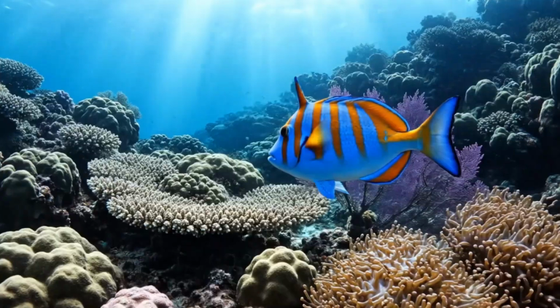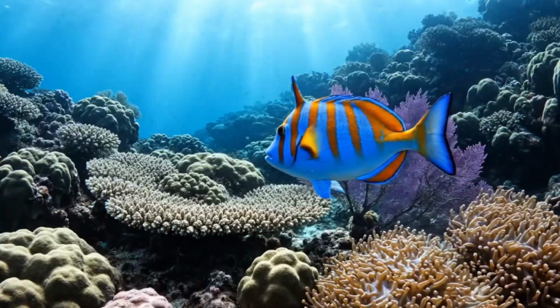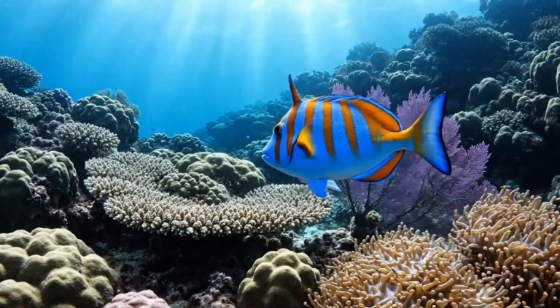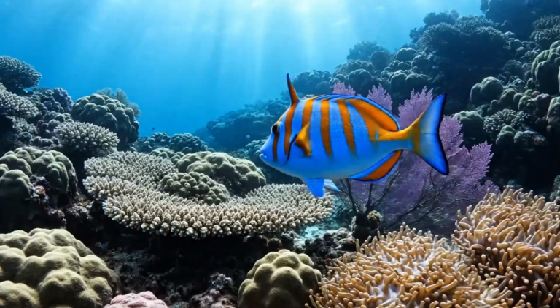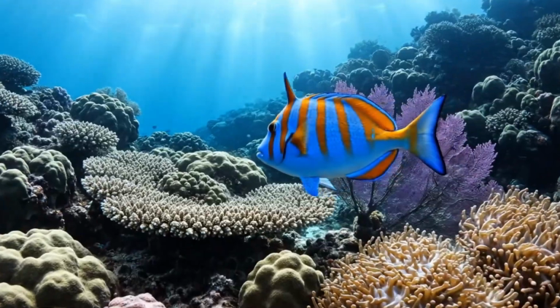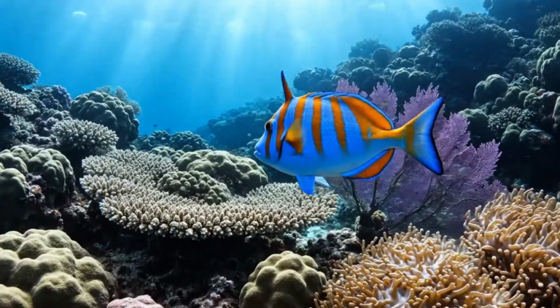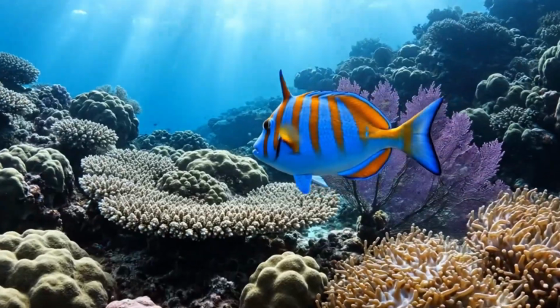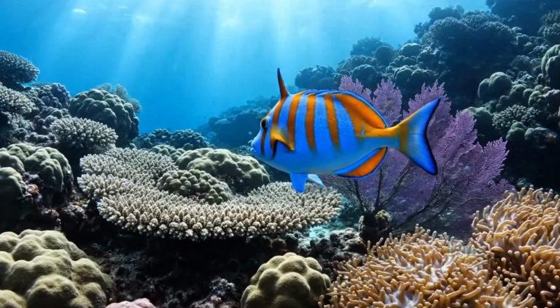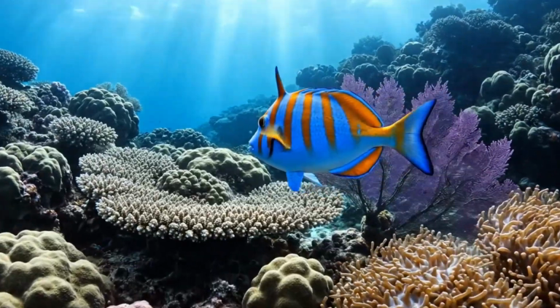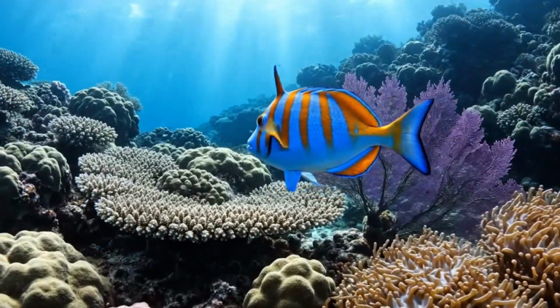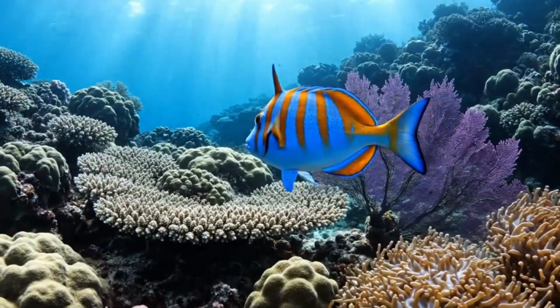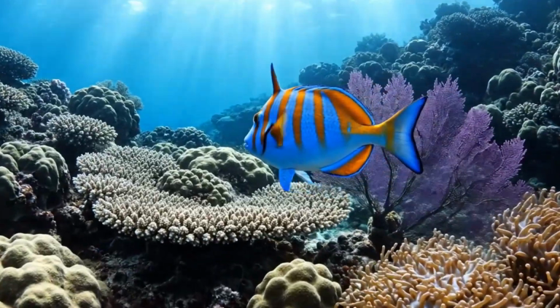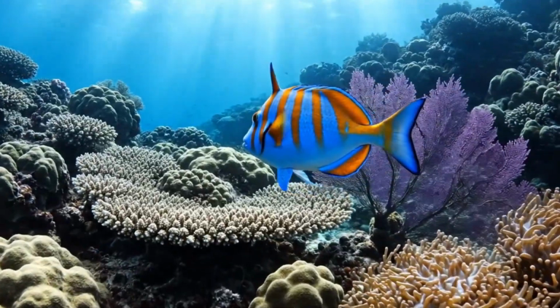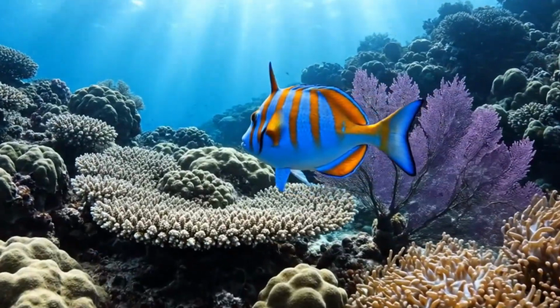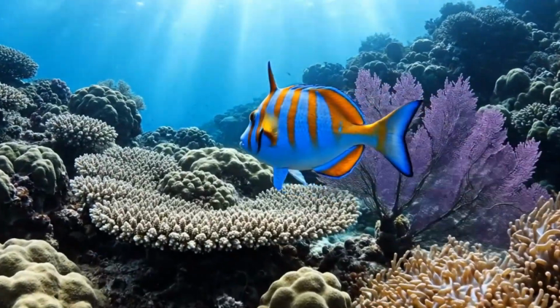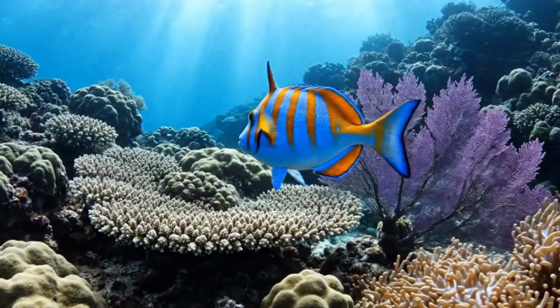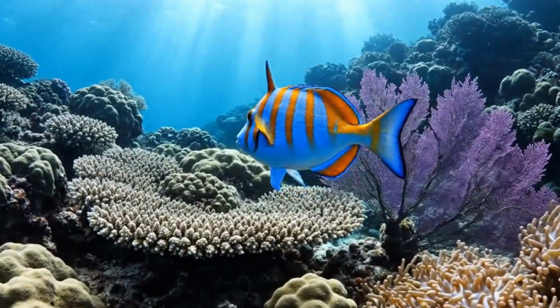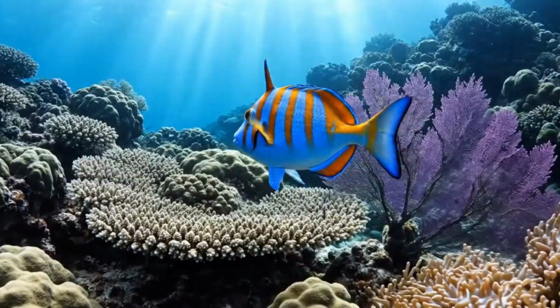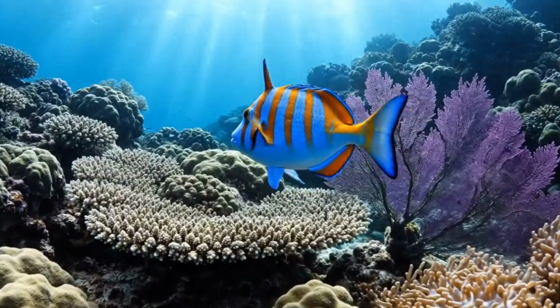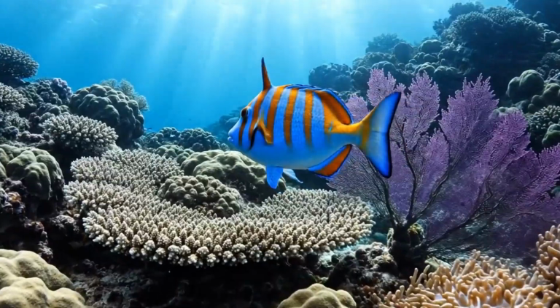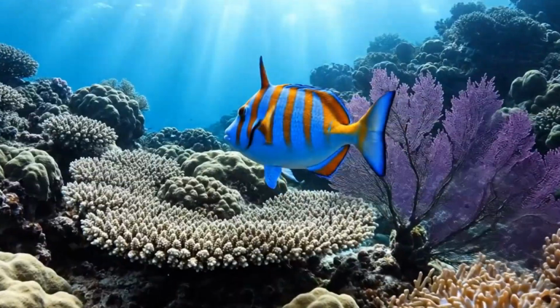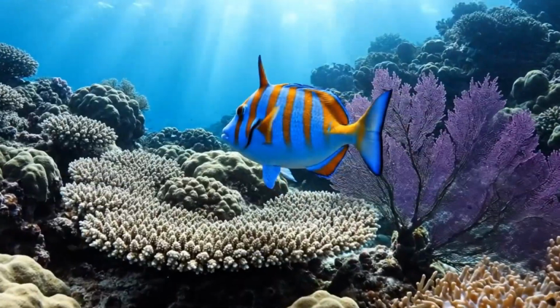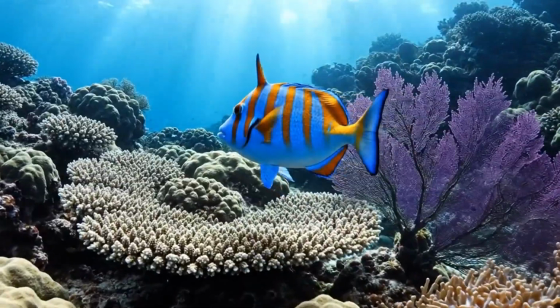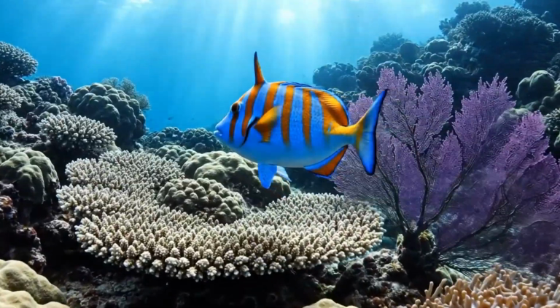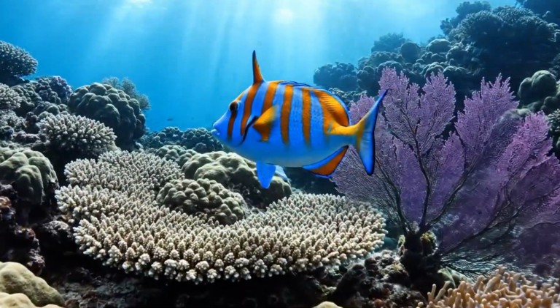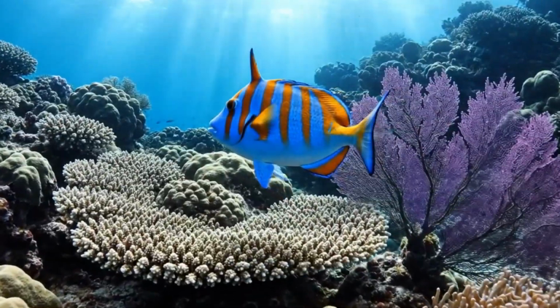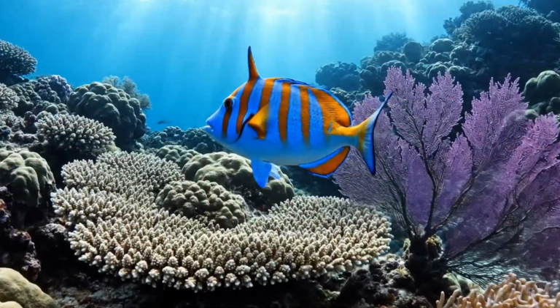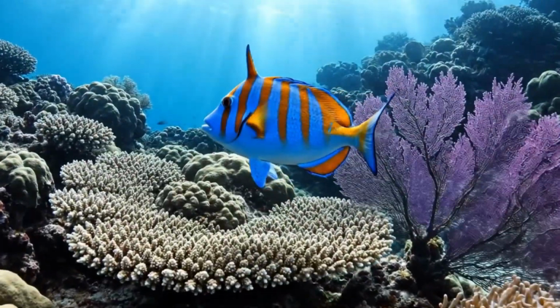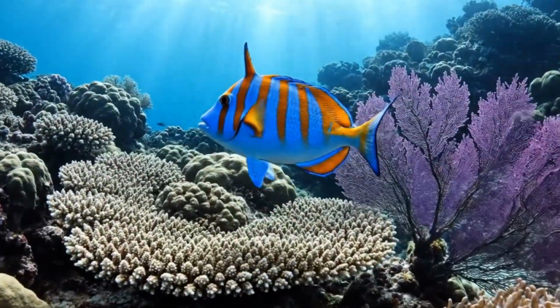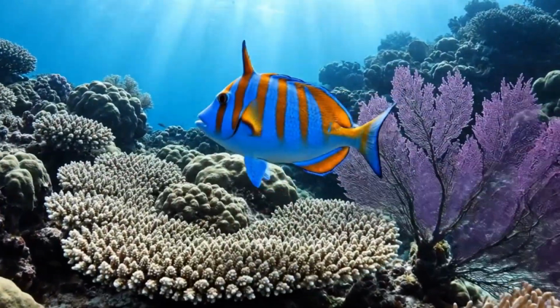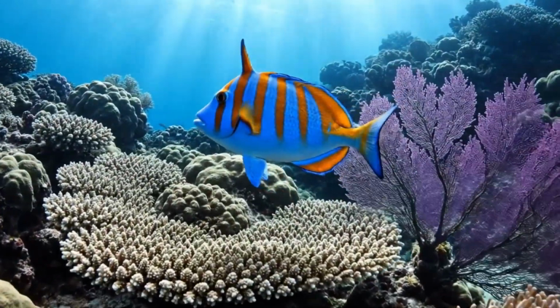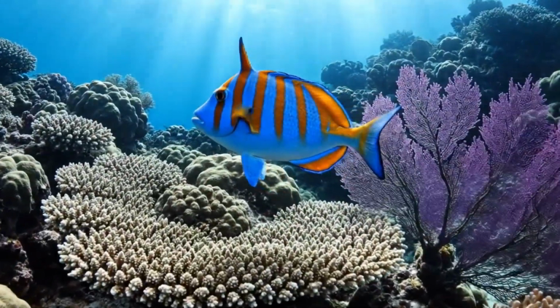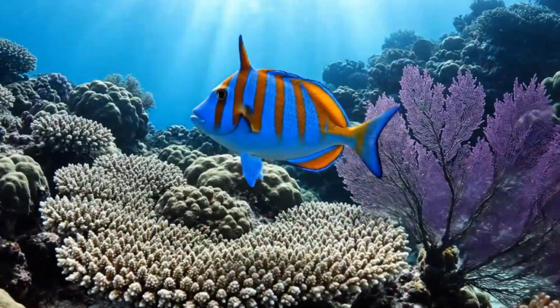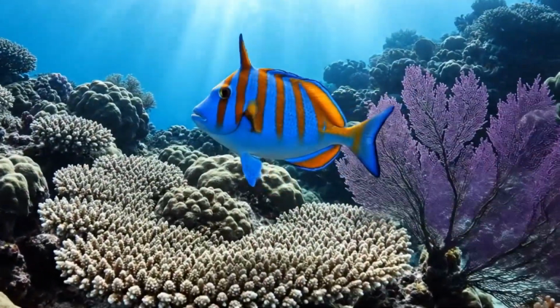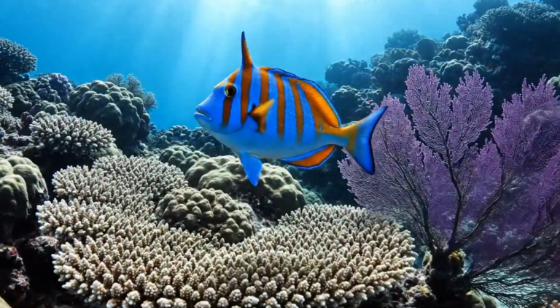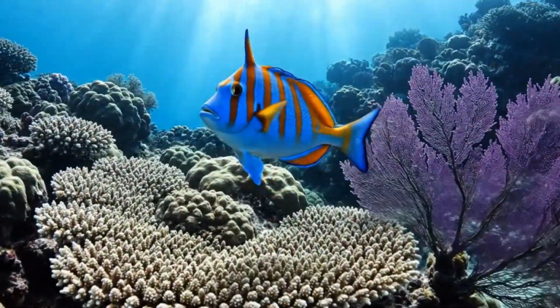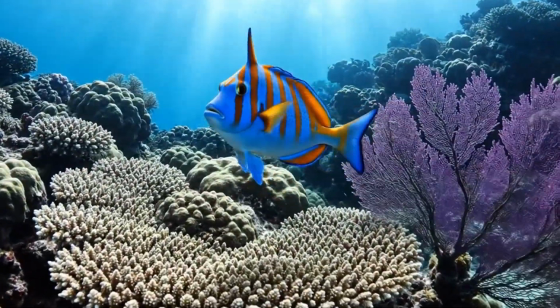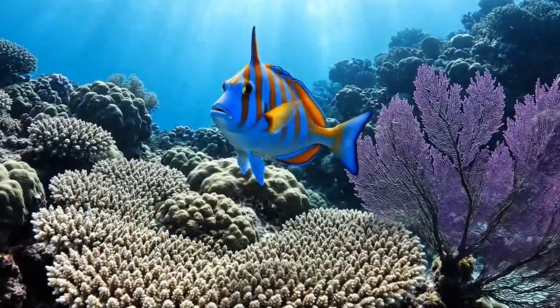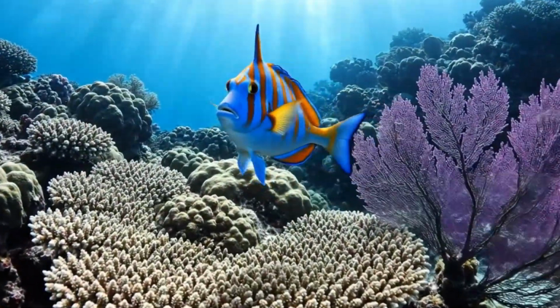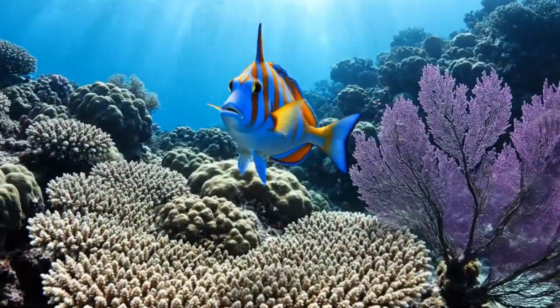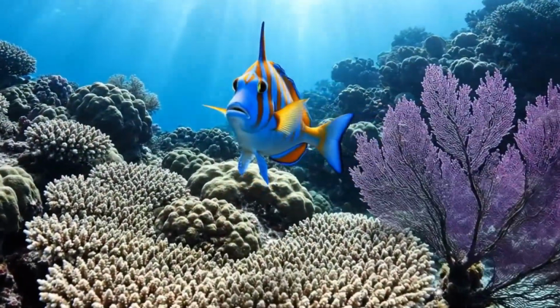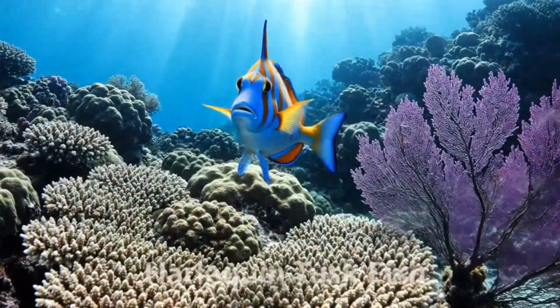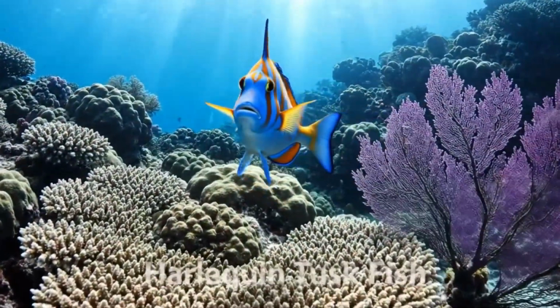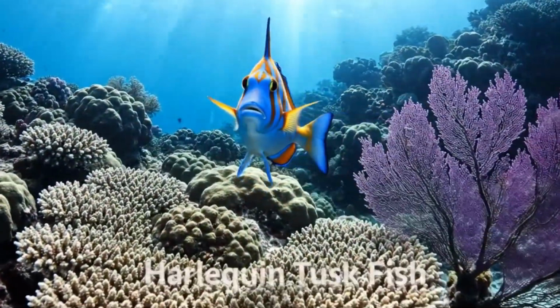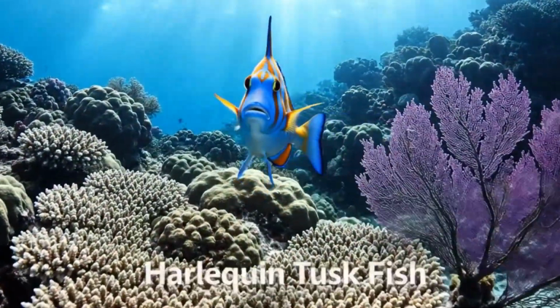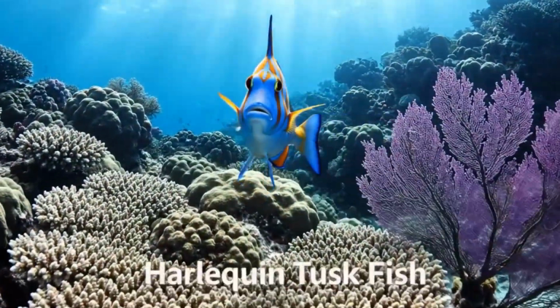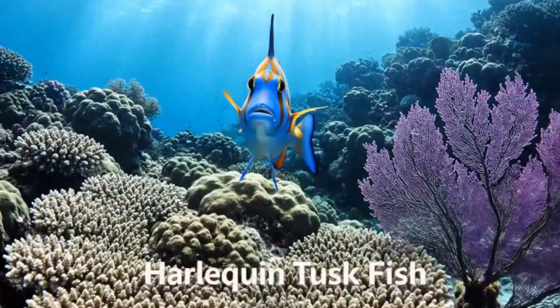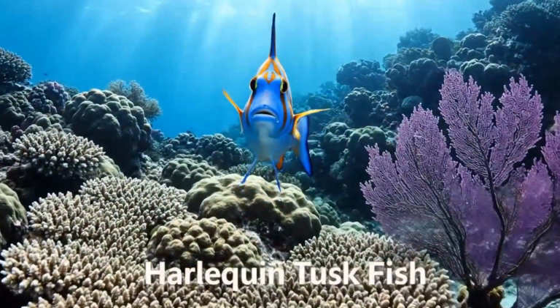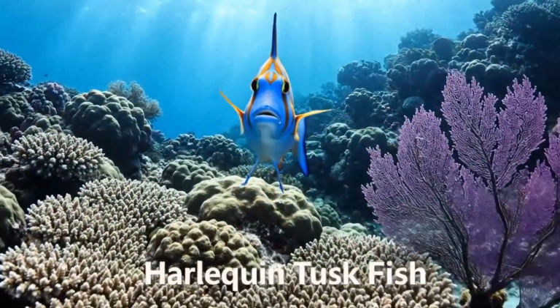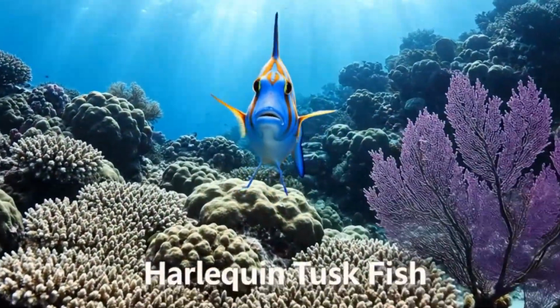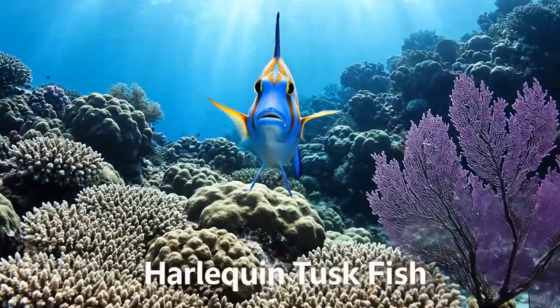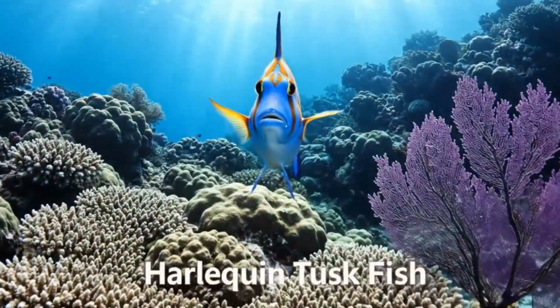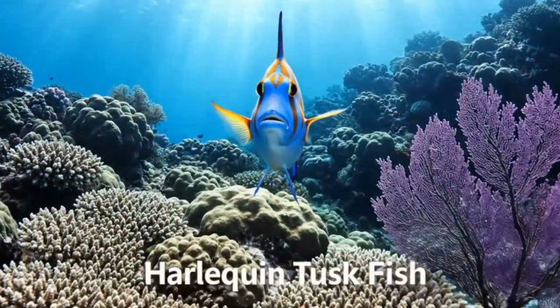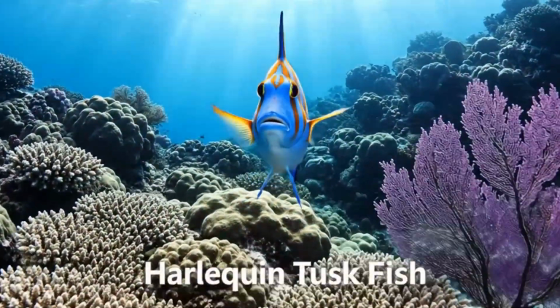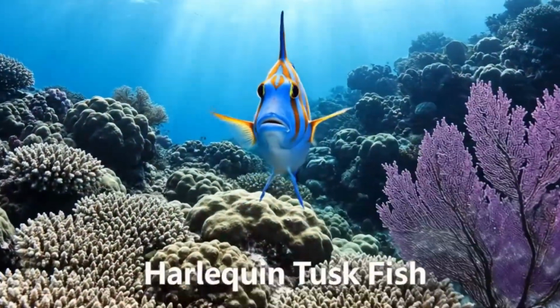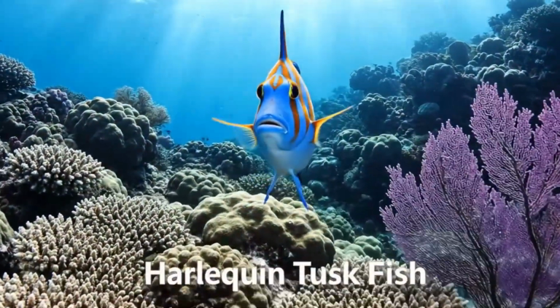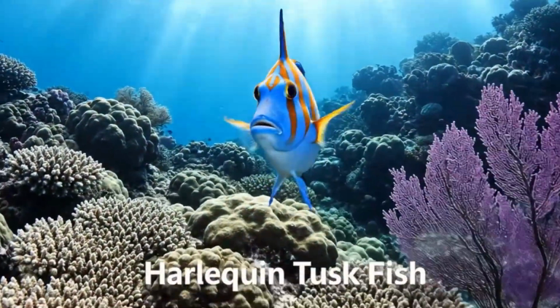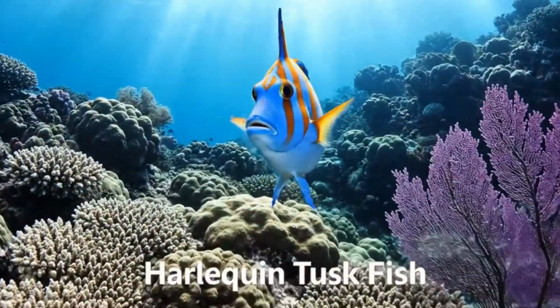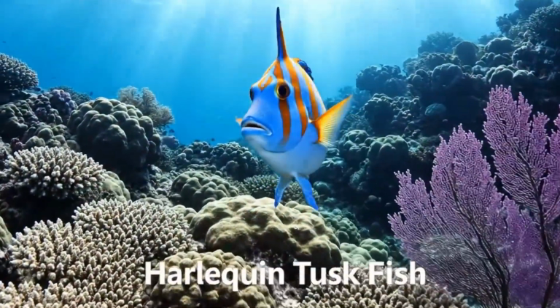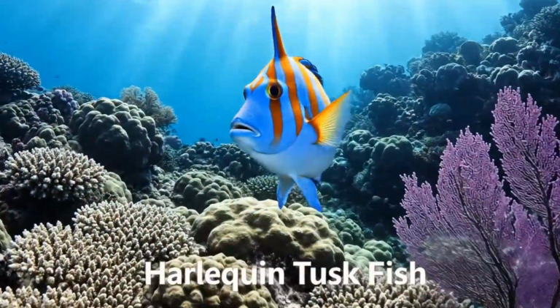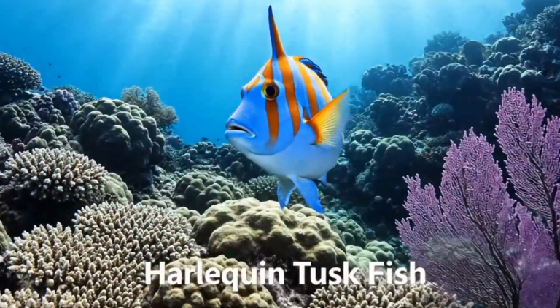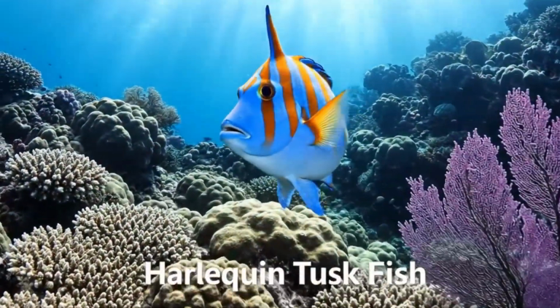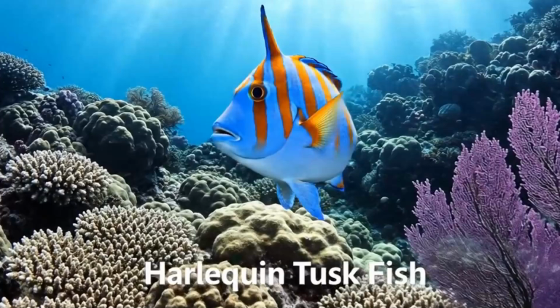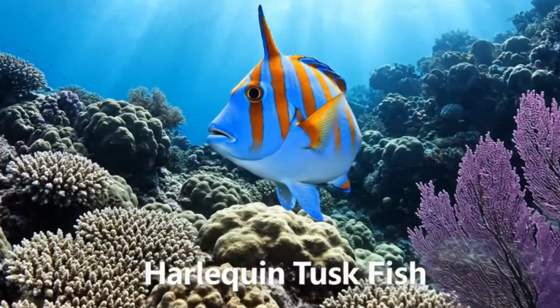This is the harlequin tuskfish. It's blue with orange stripes, found in the Great Barrier Reef of Australia.